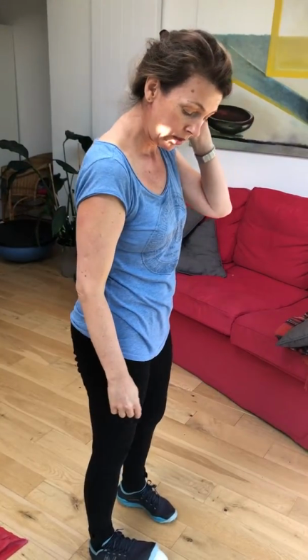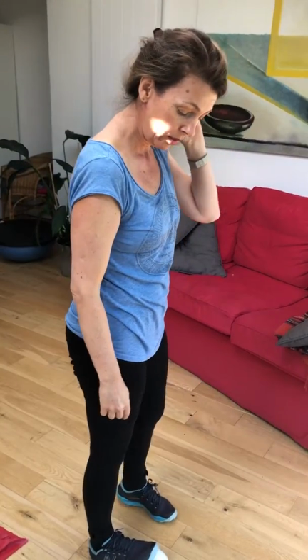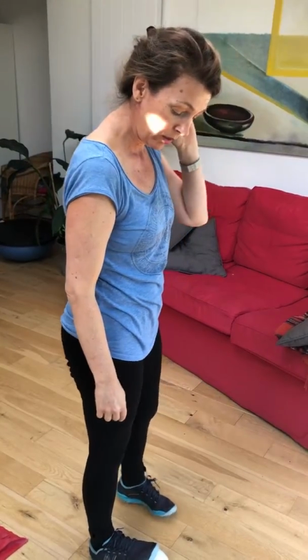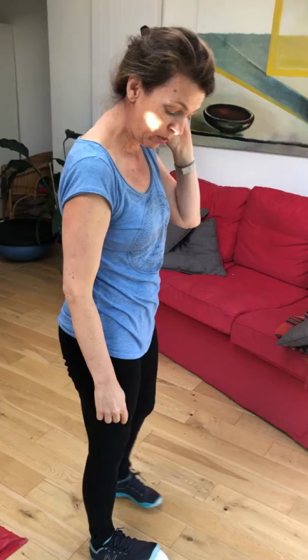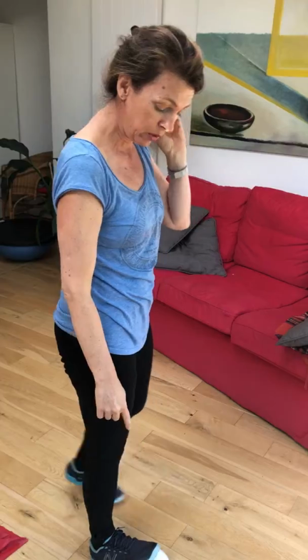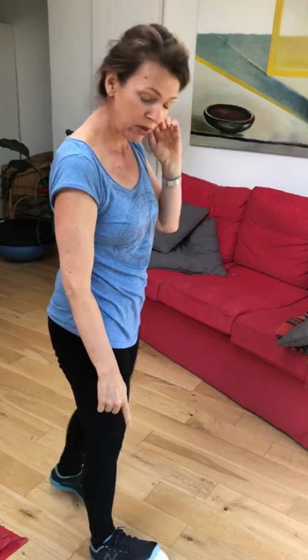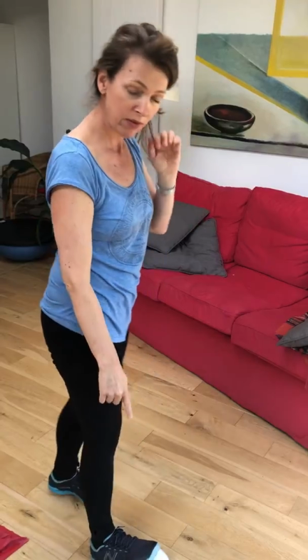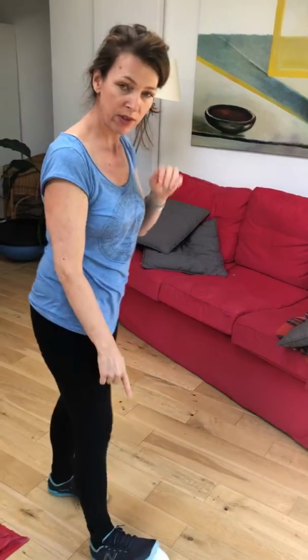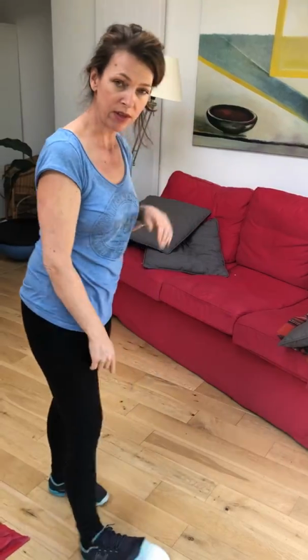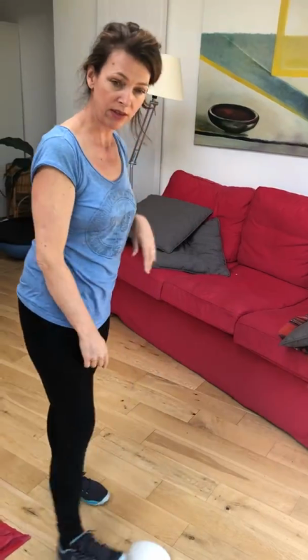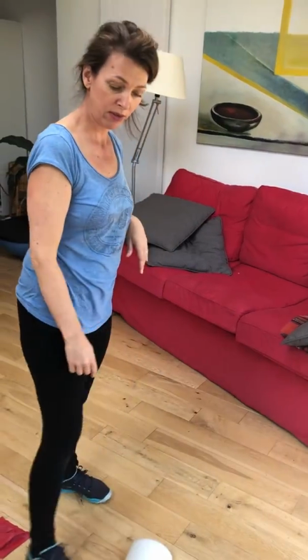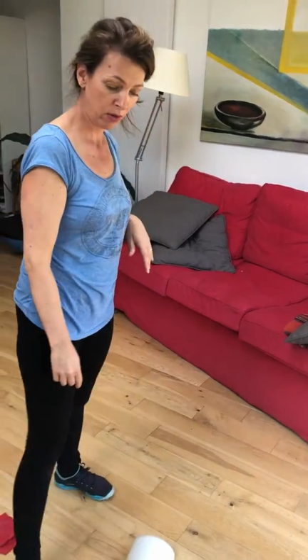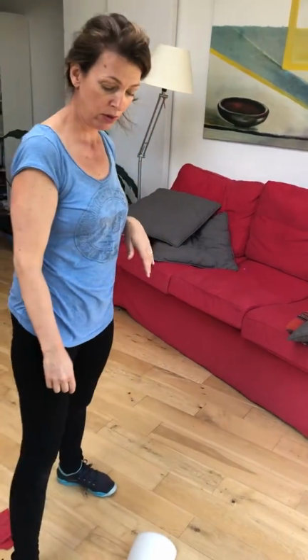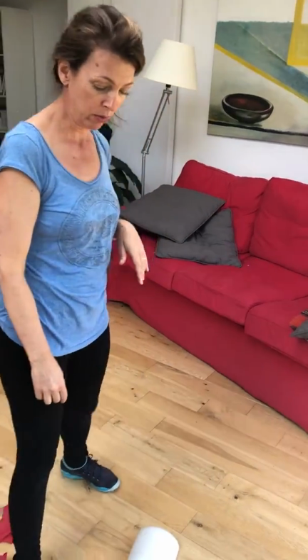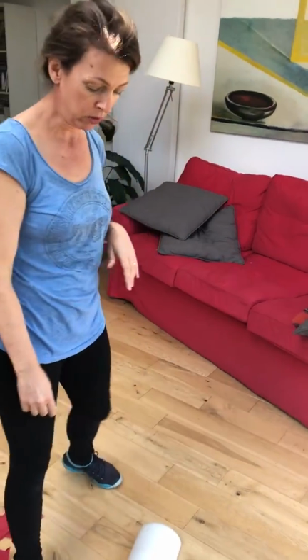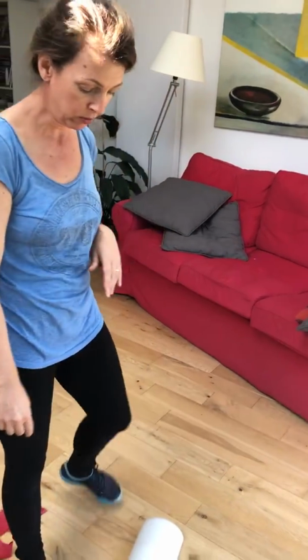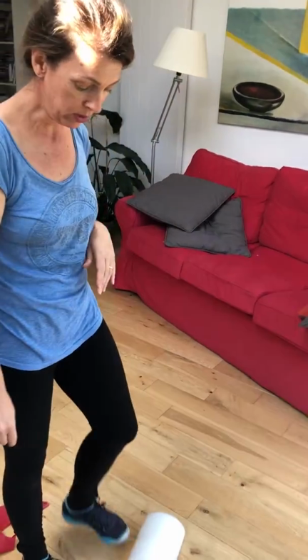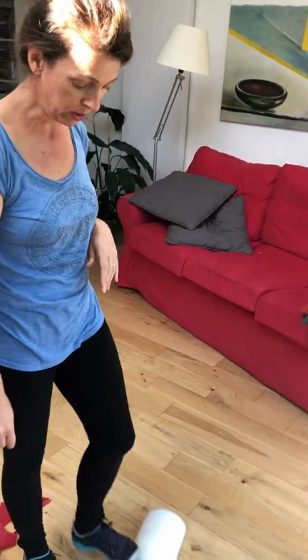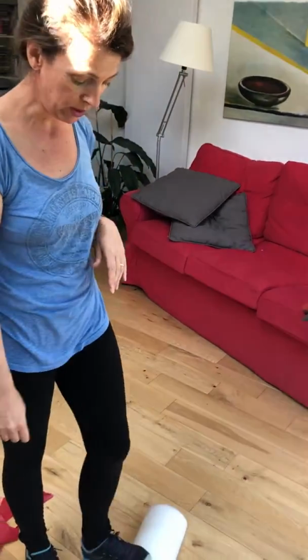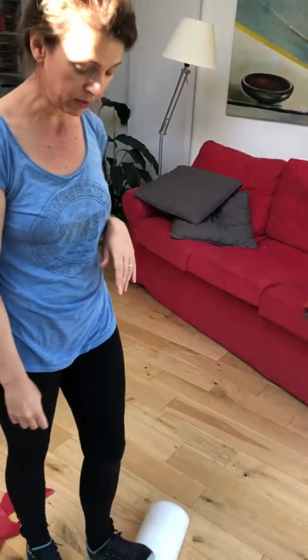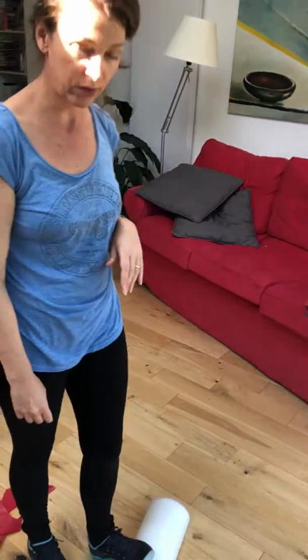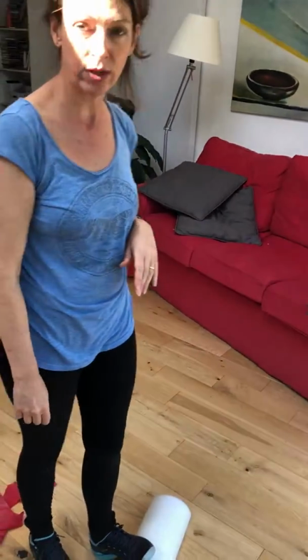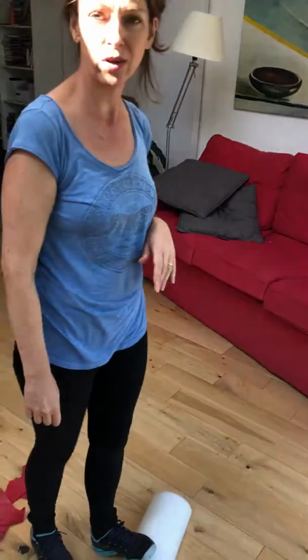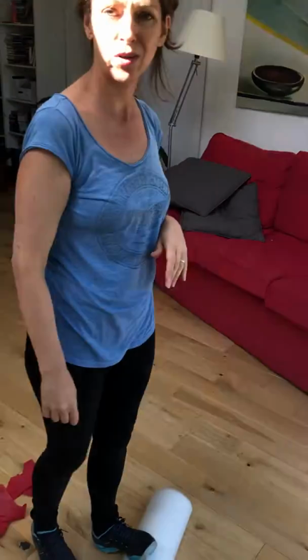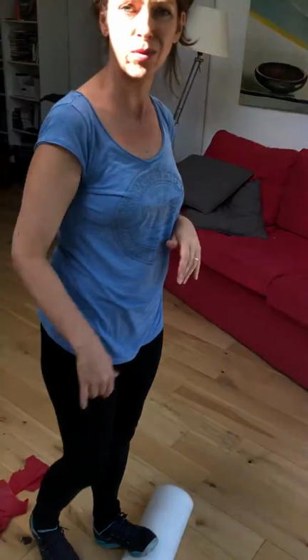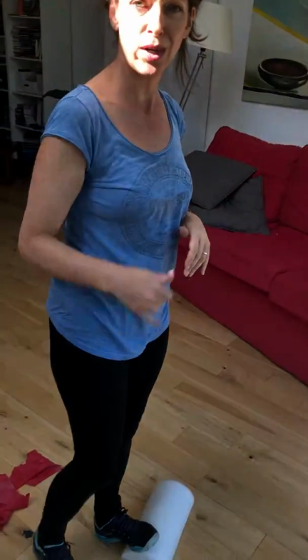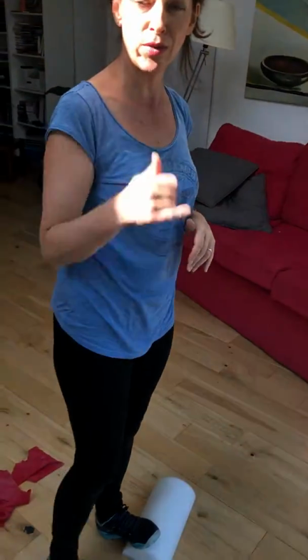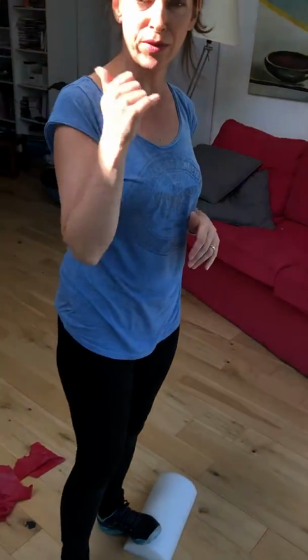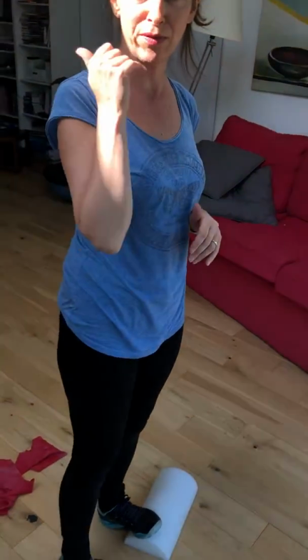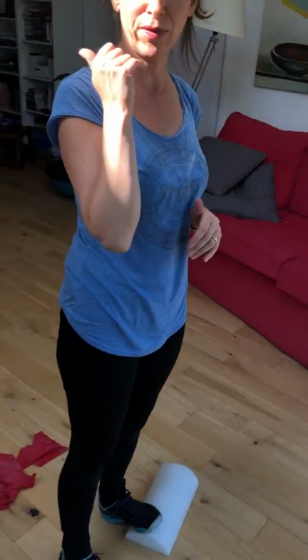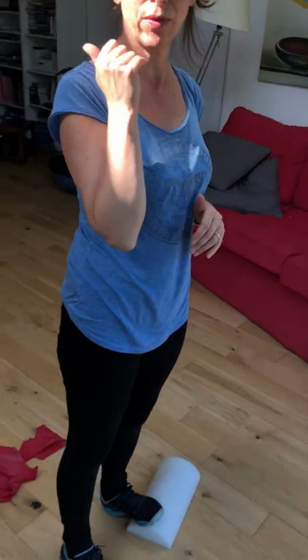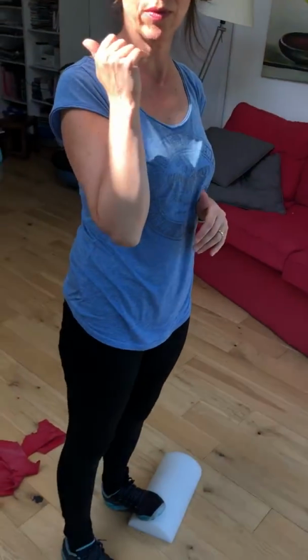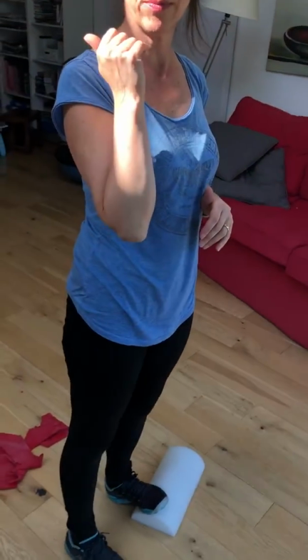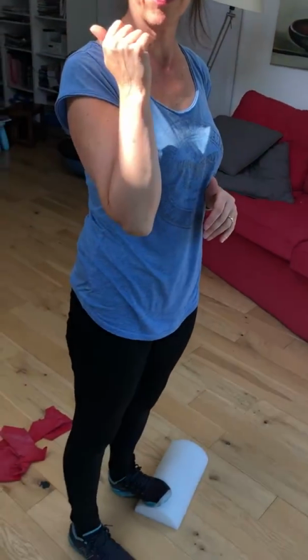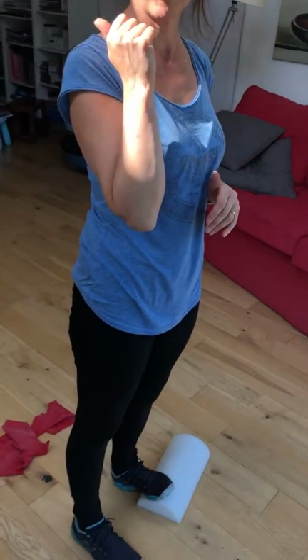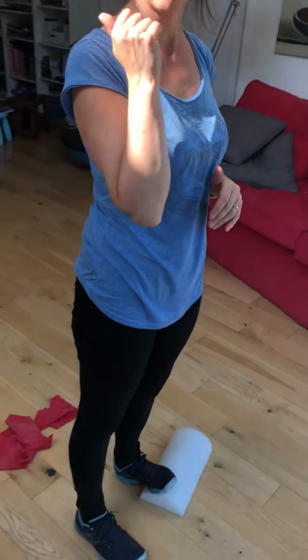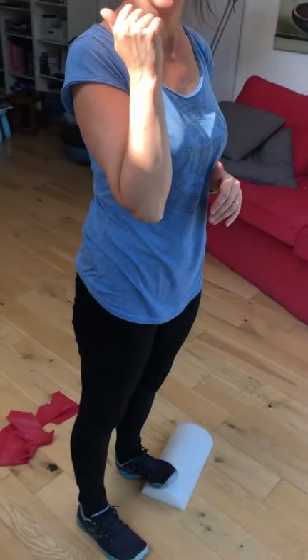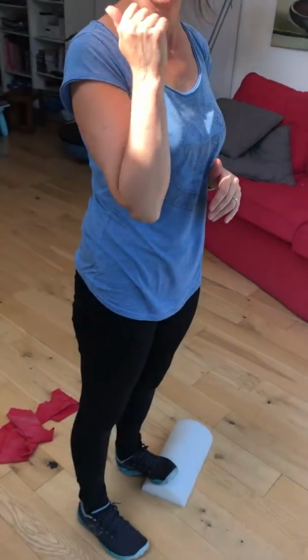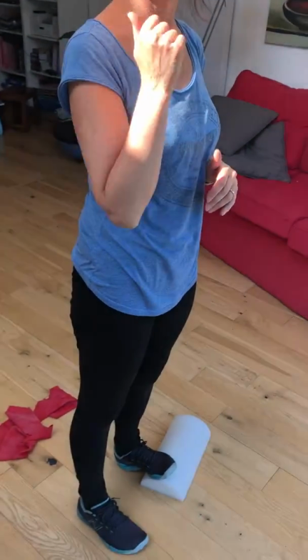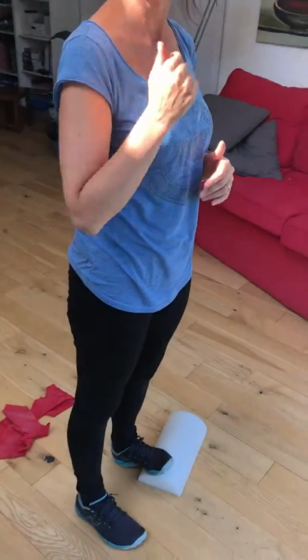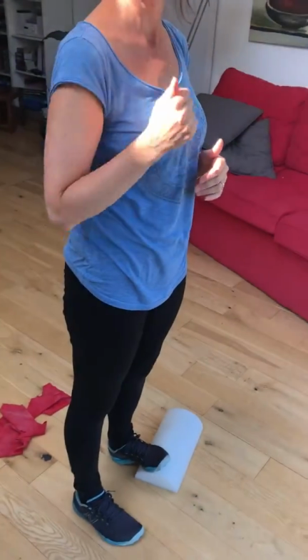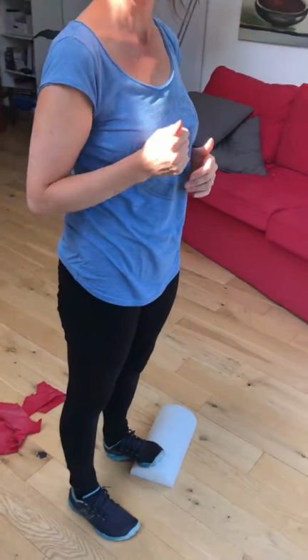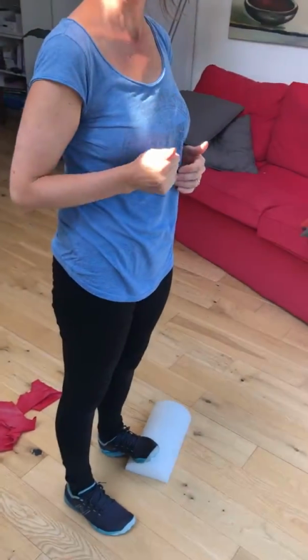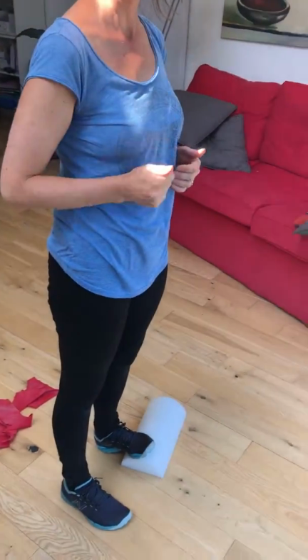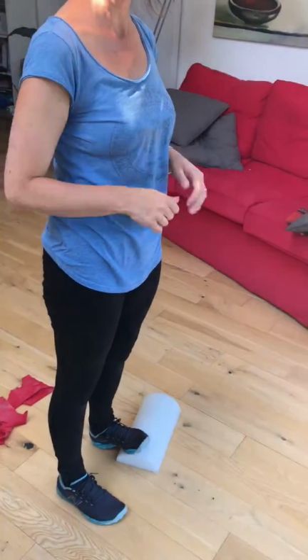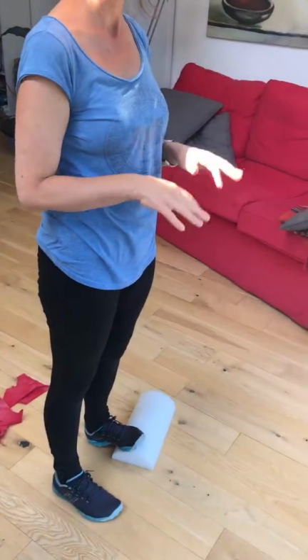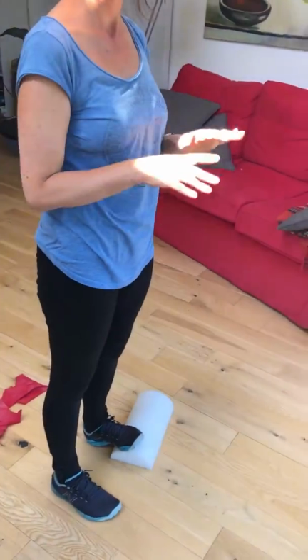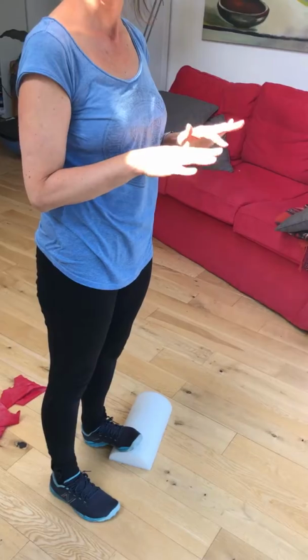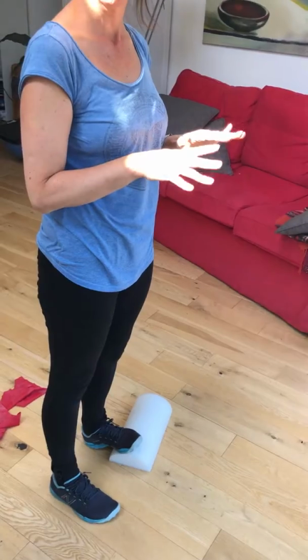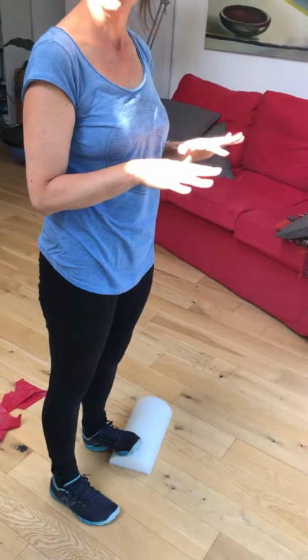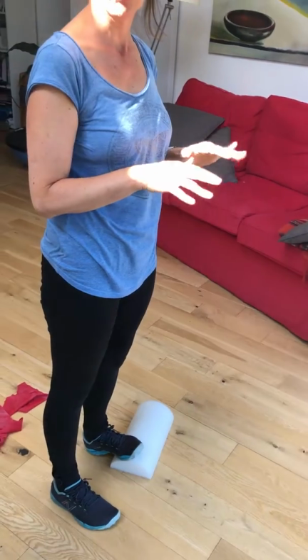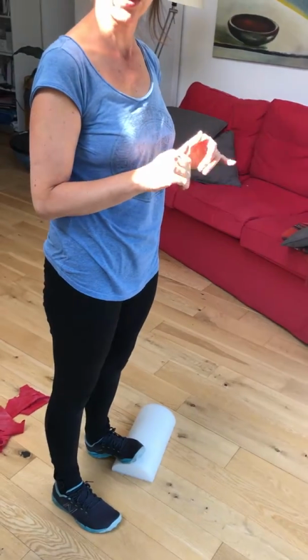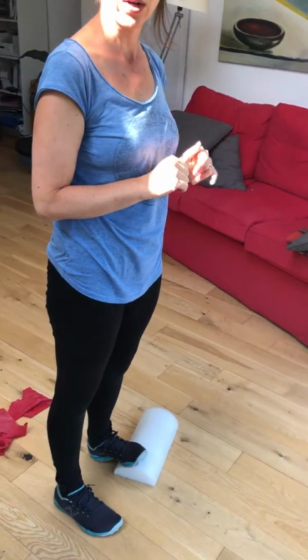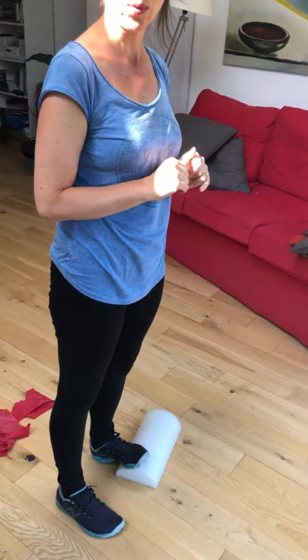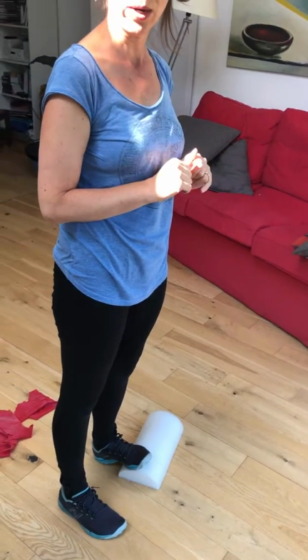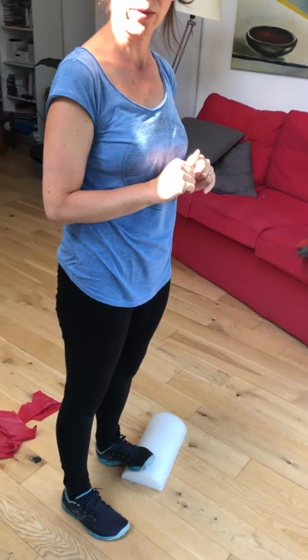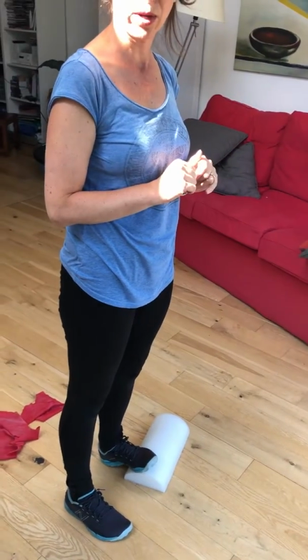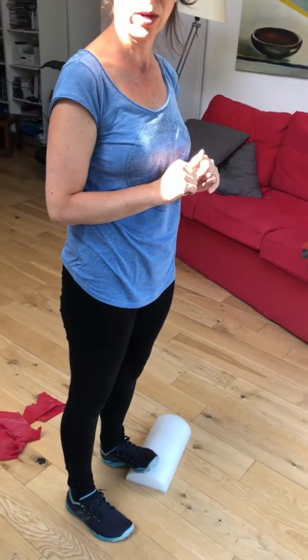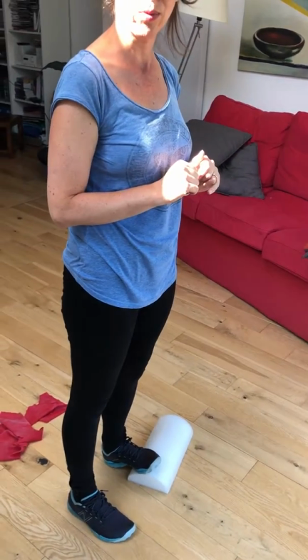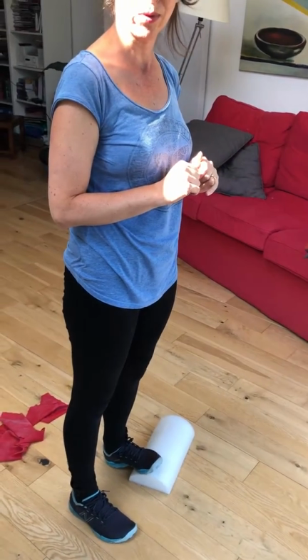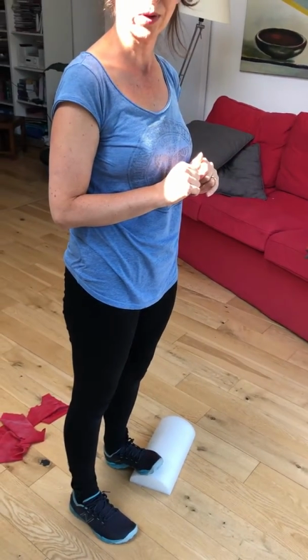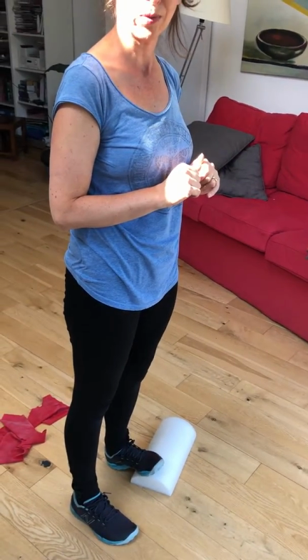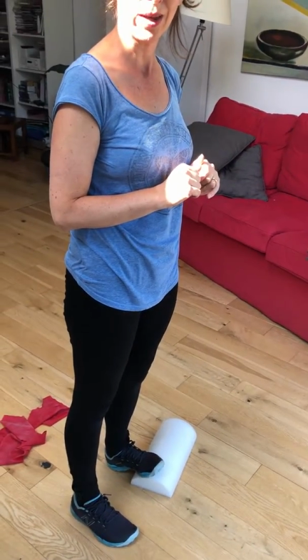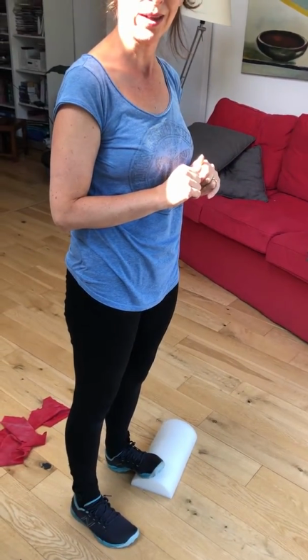The beauty of this is you can be doing a calf stretch while you're on the phone. If you have a standing desk, you can be working away on the keyboard as well.